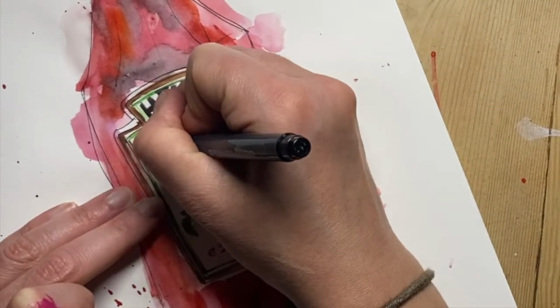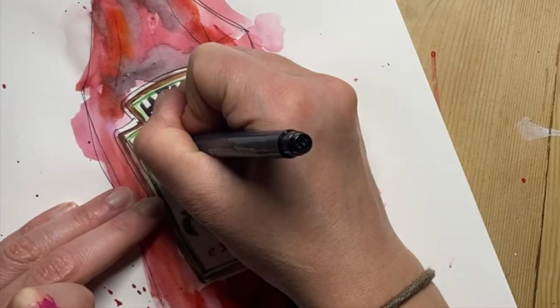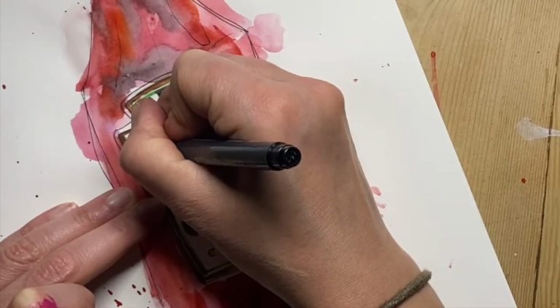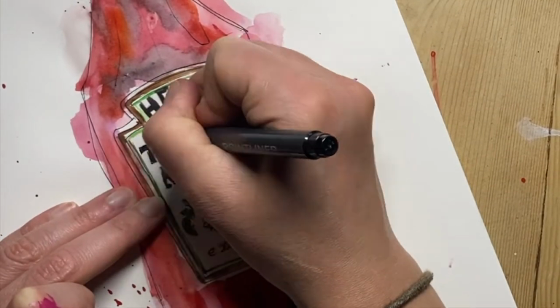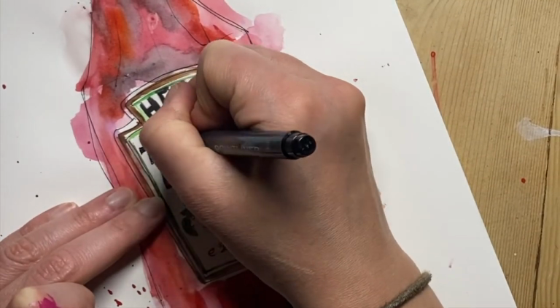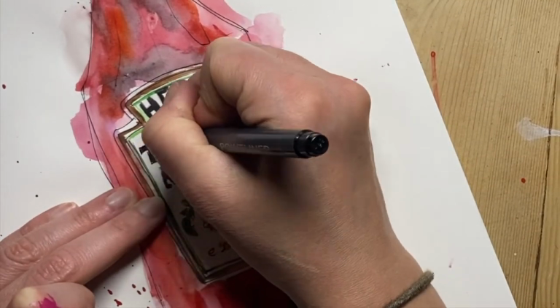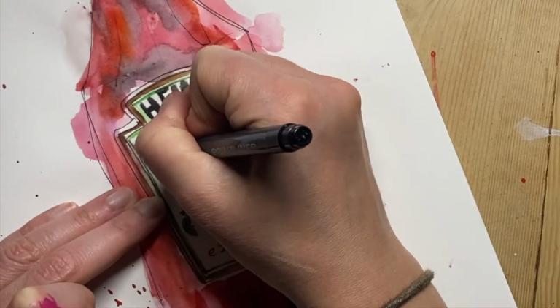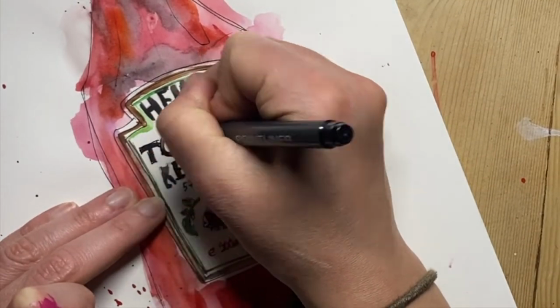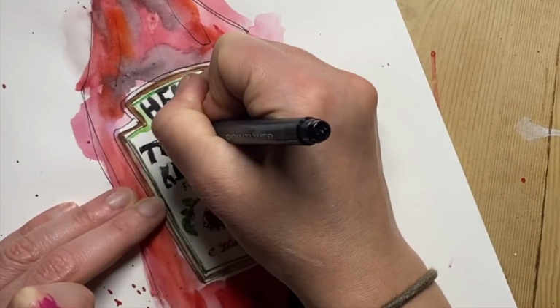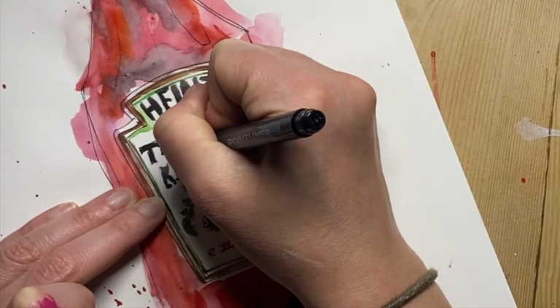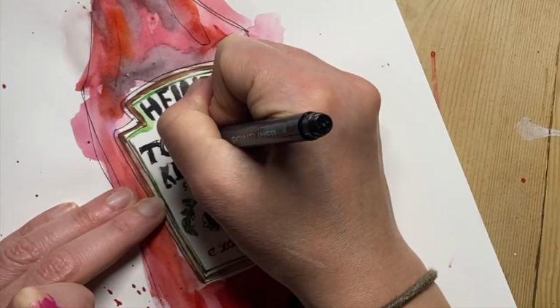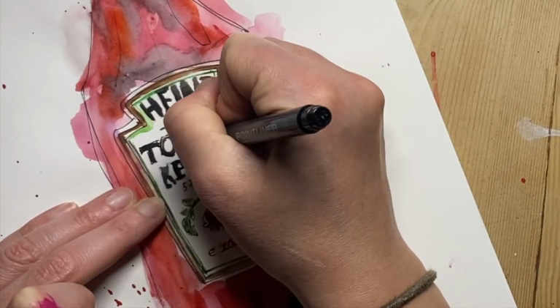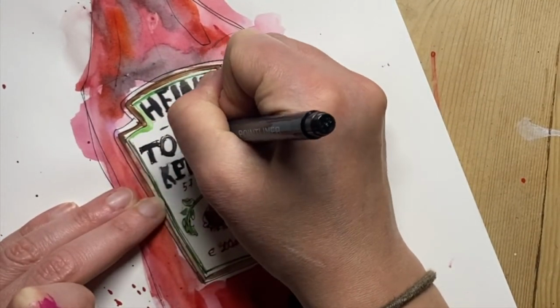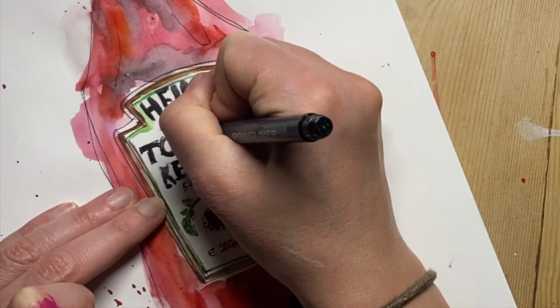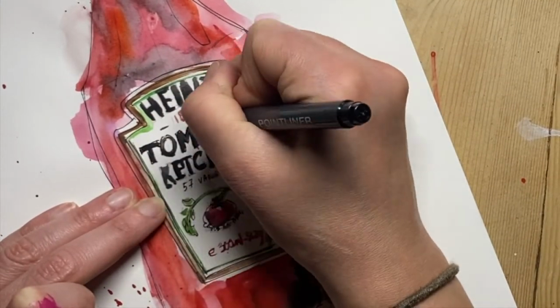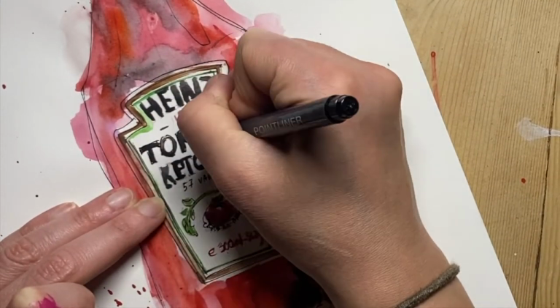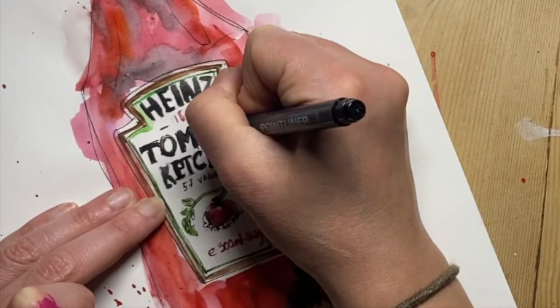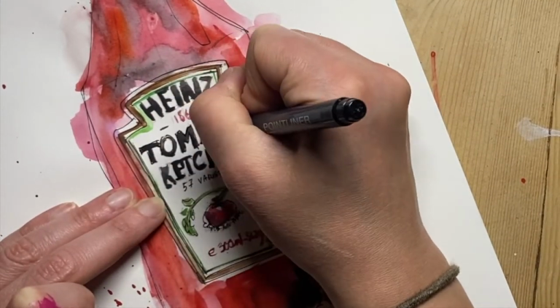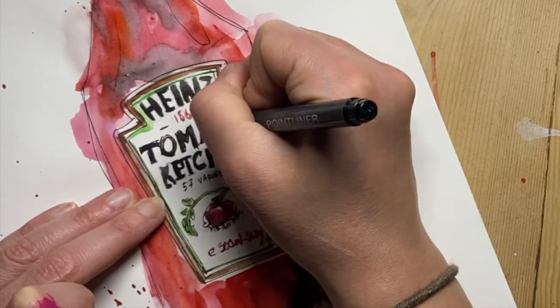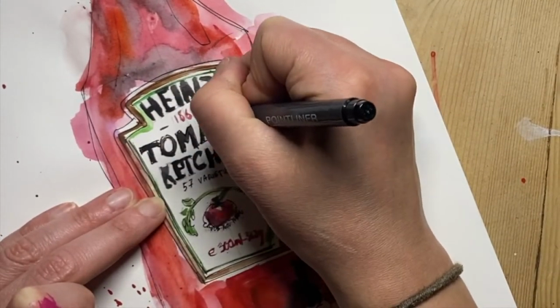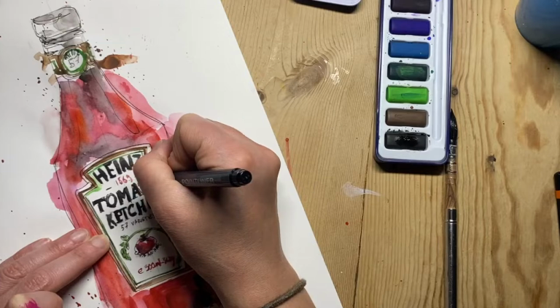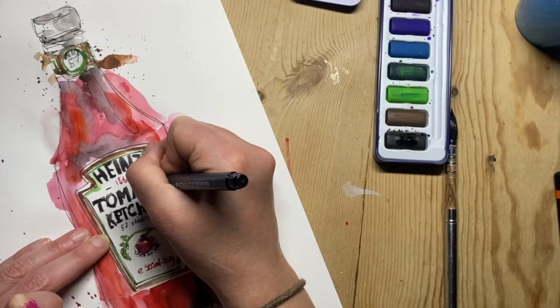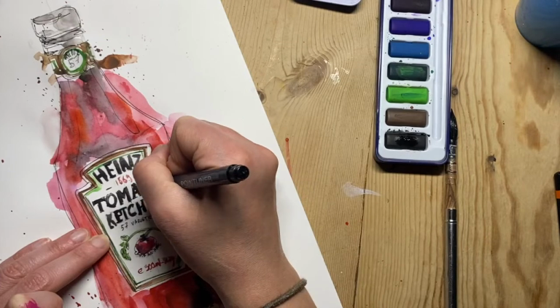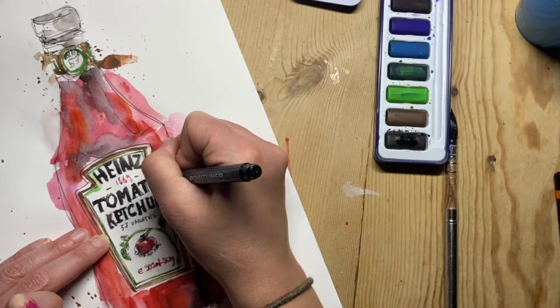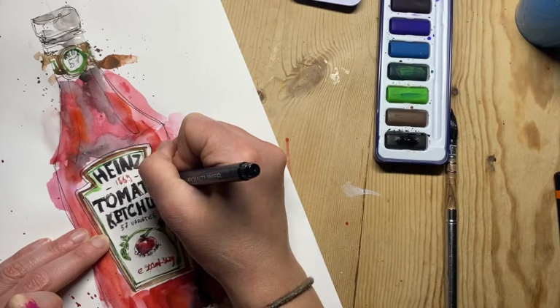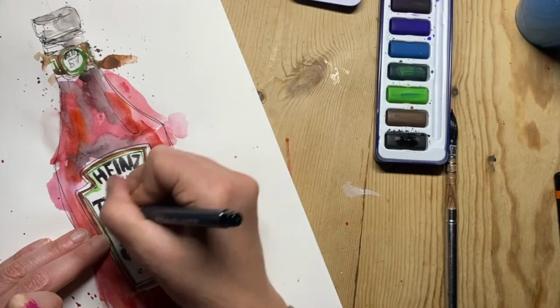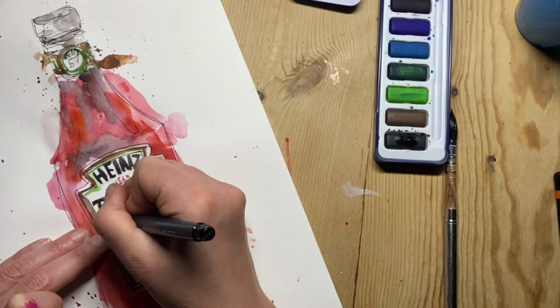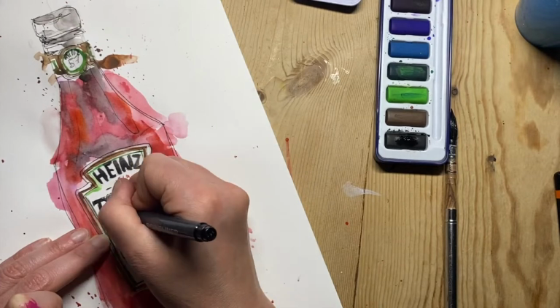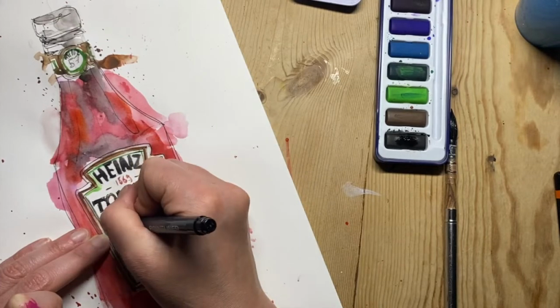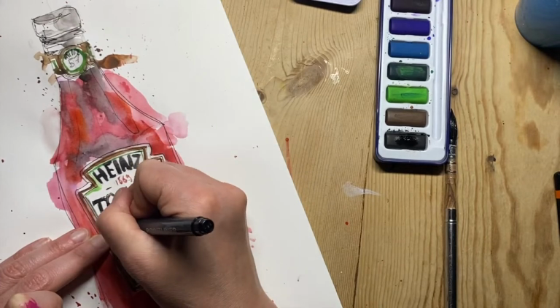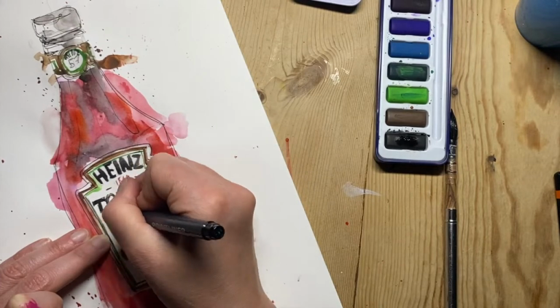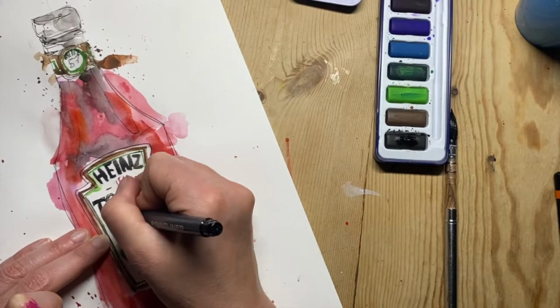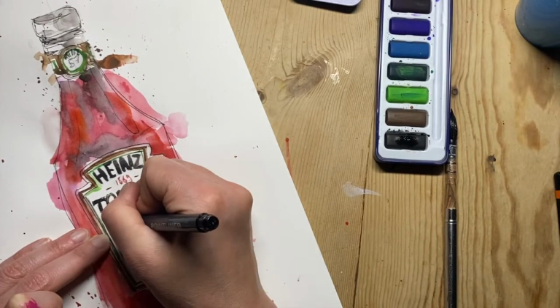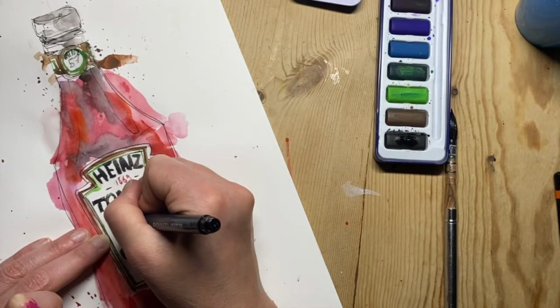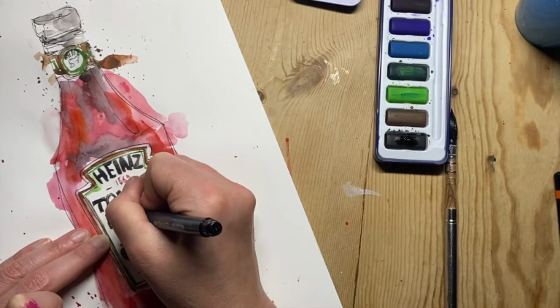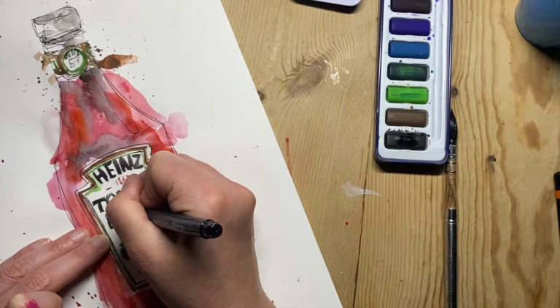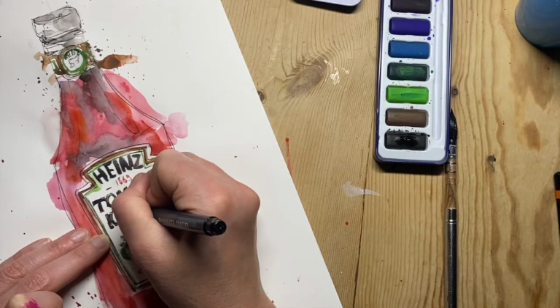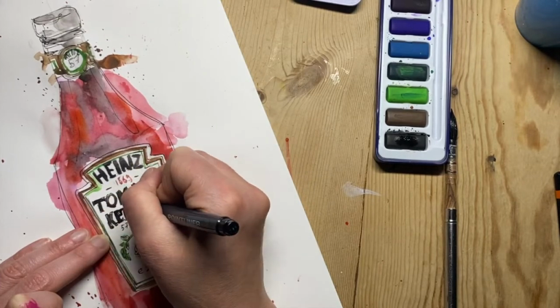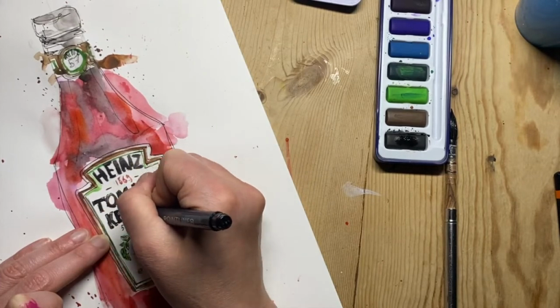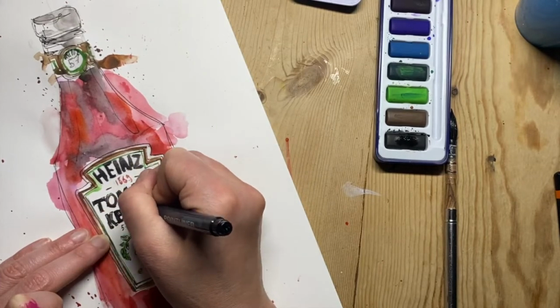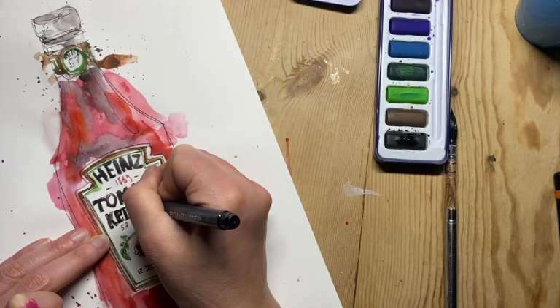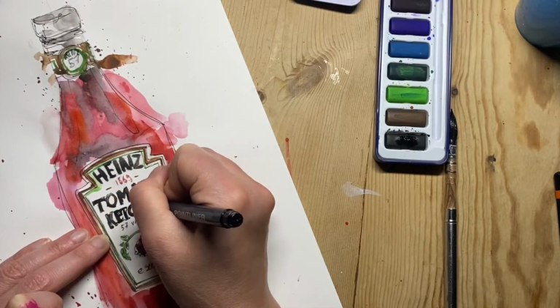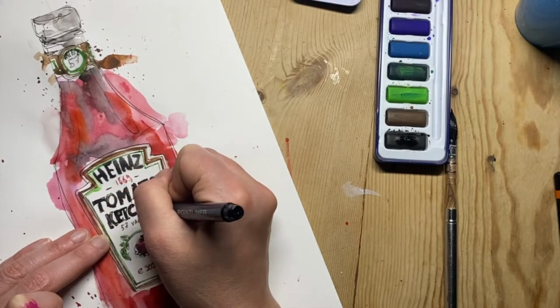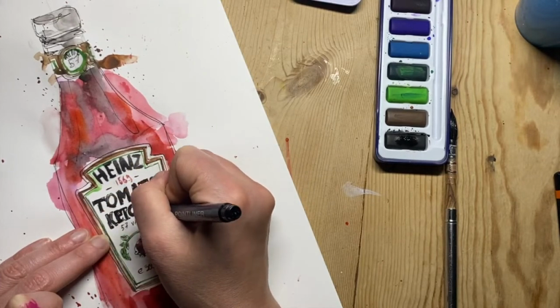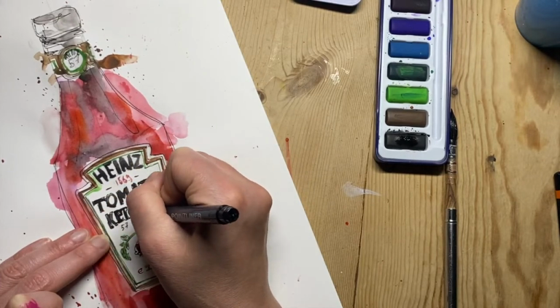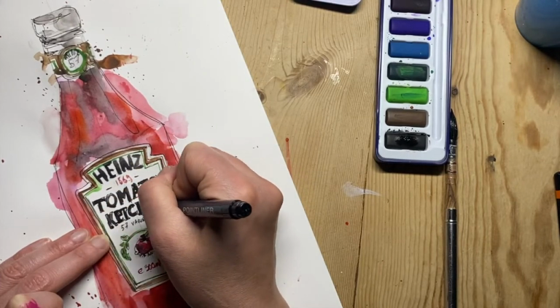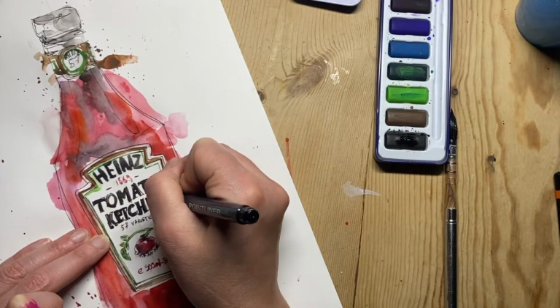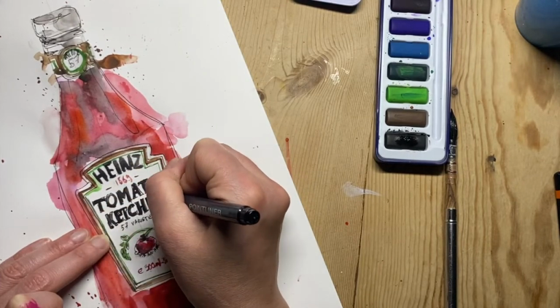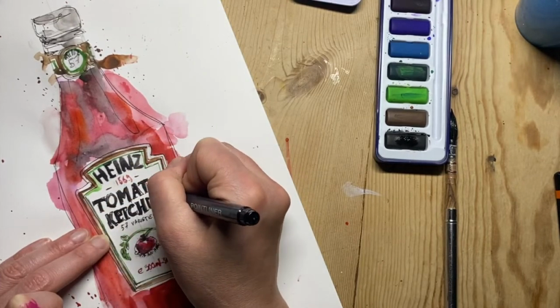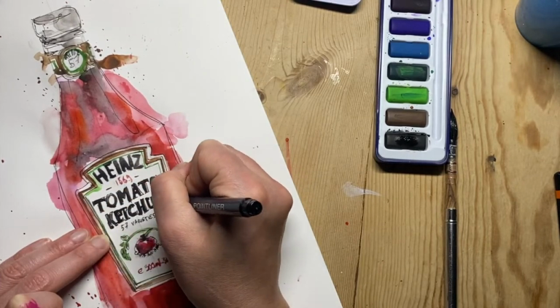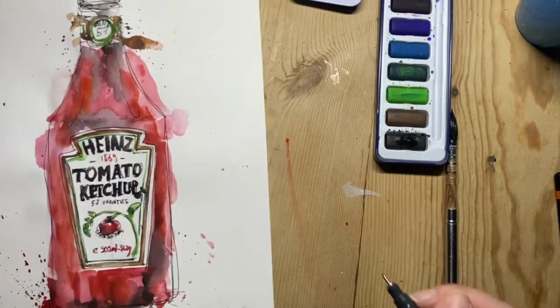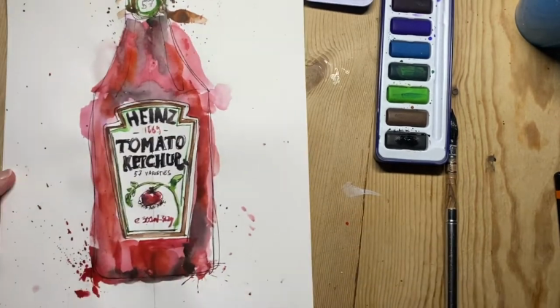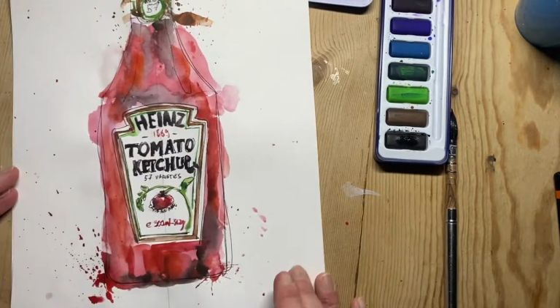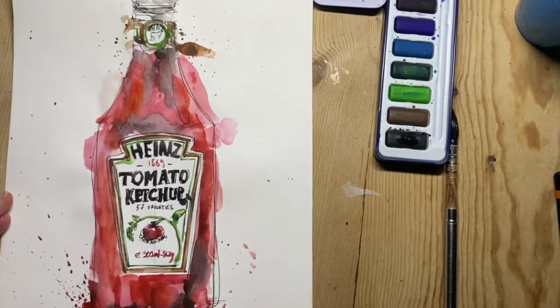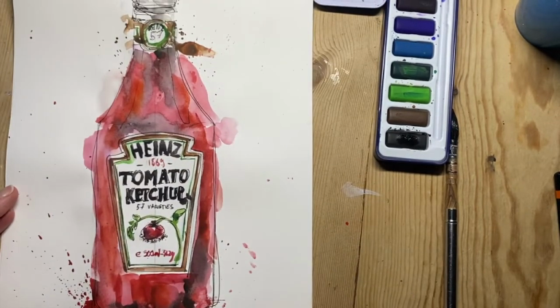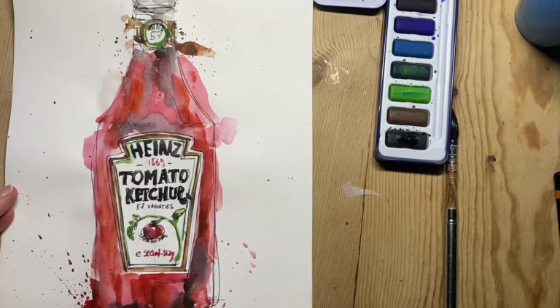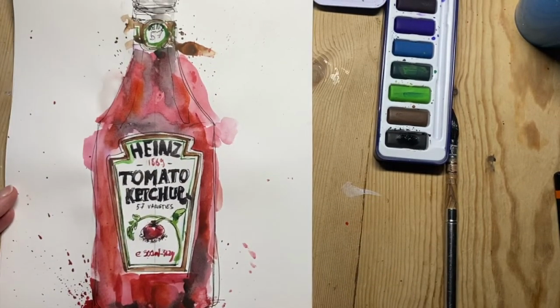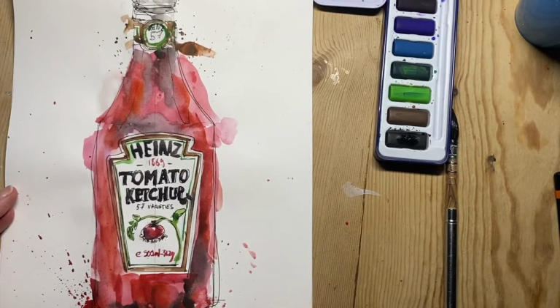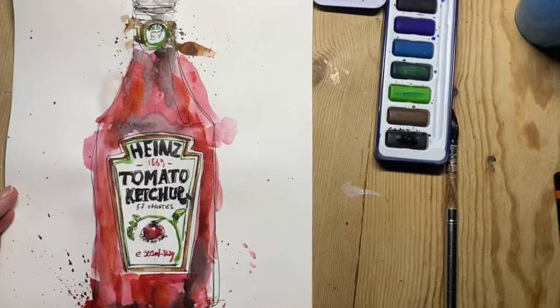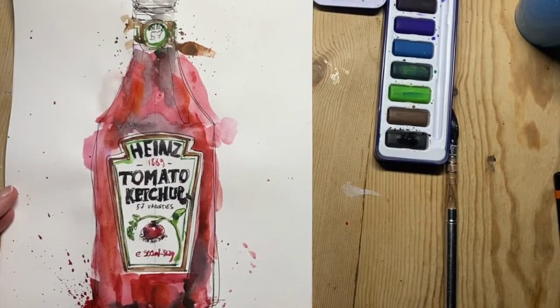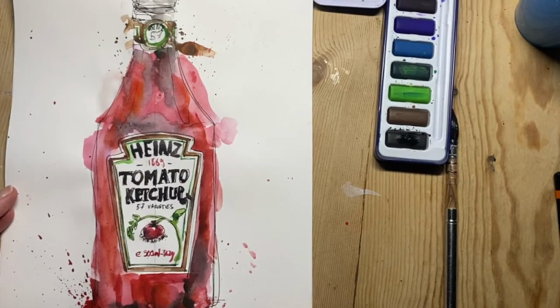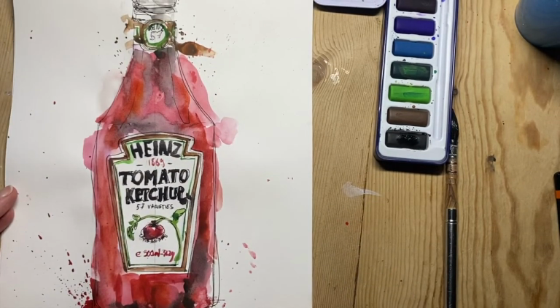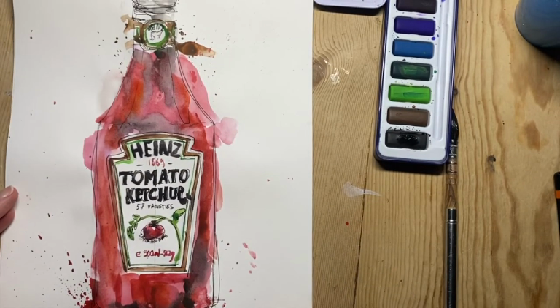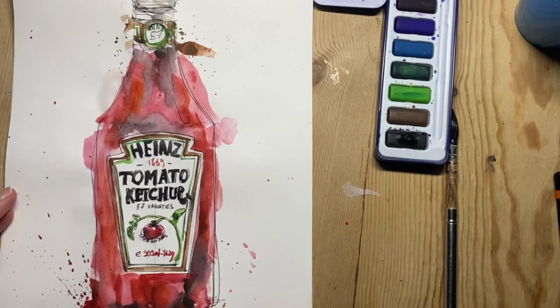This is a really nice style to use to draw a range of things, not just still life objects.